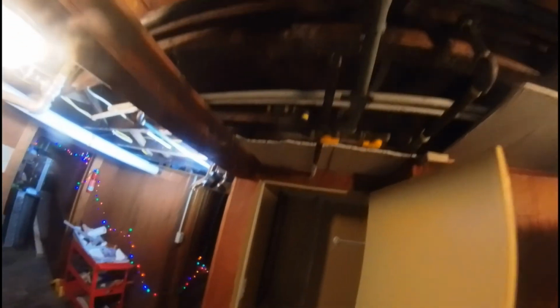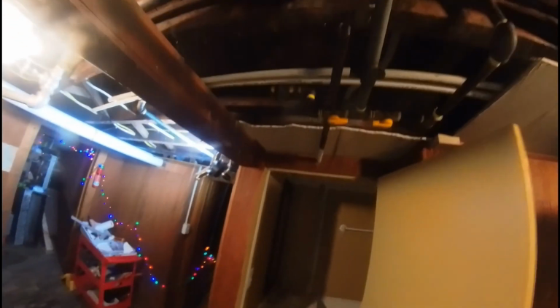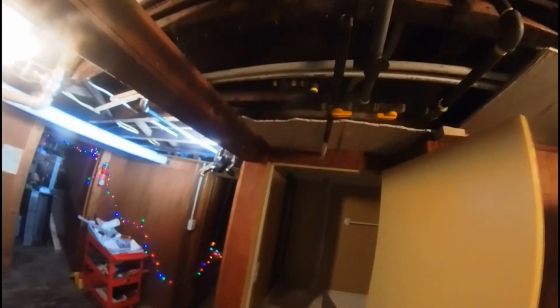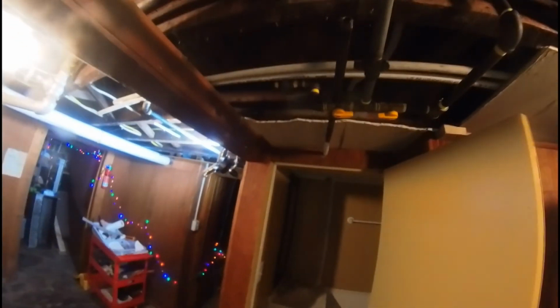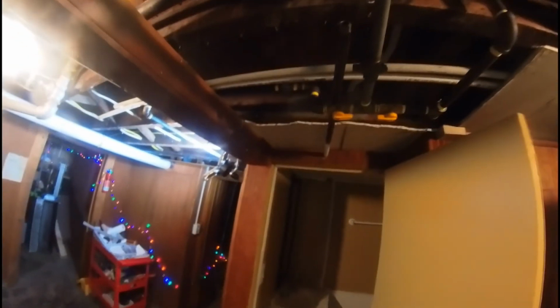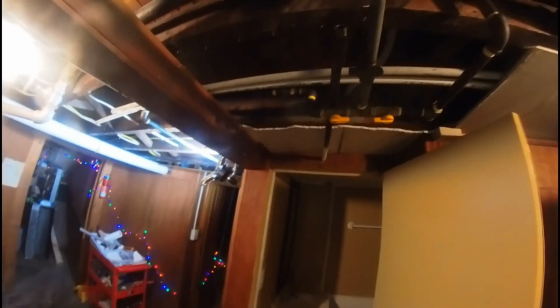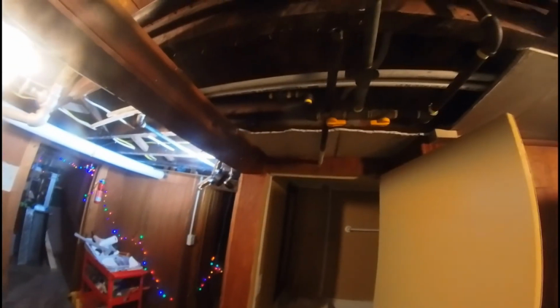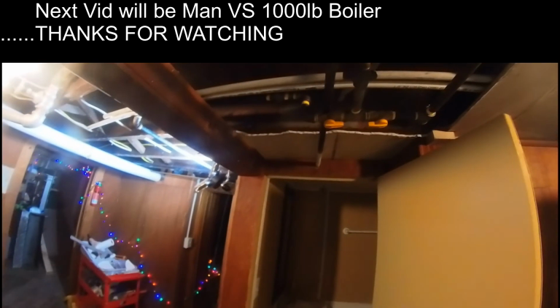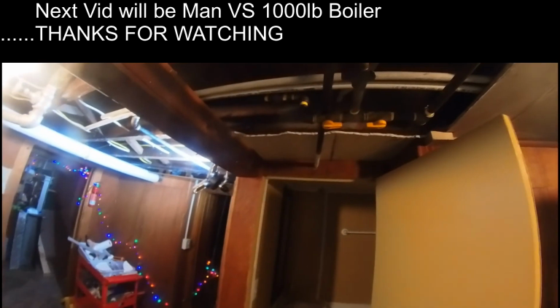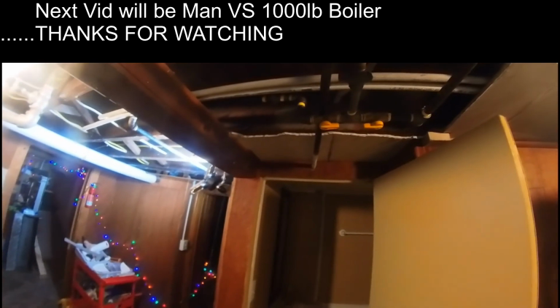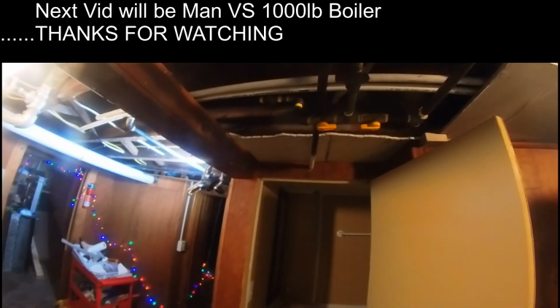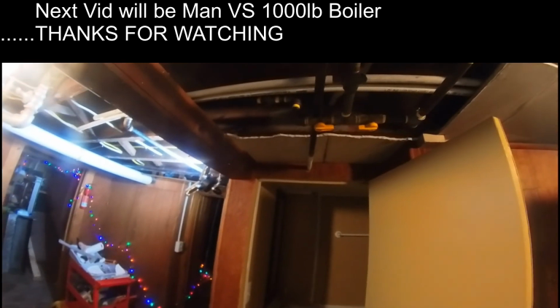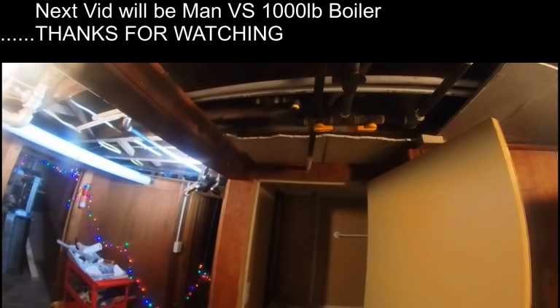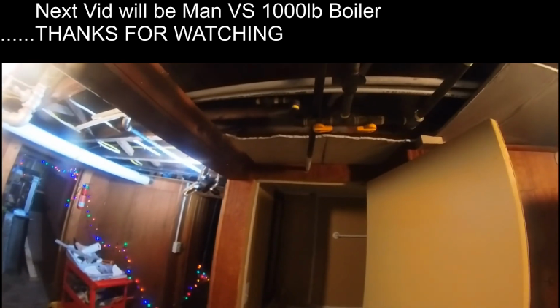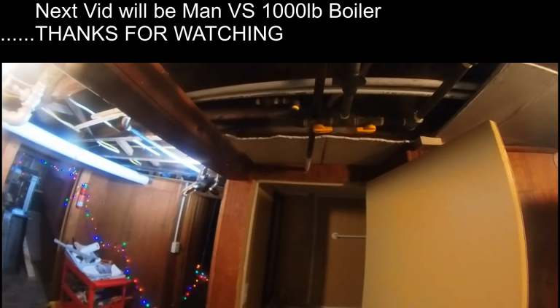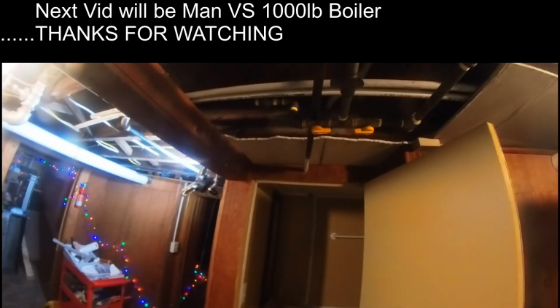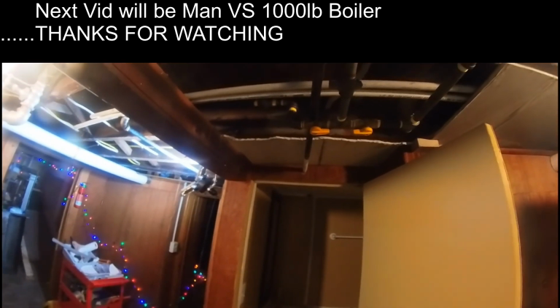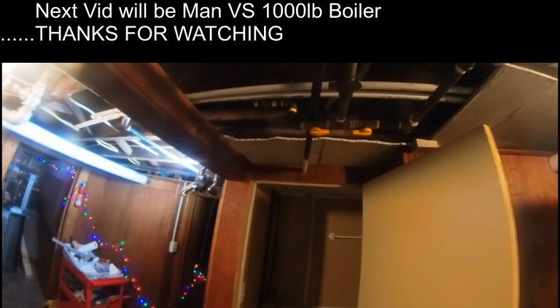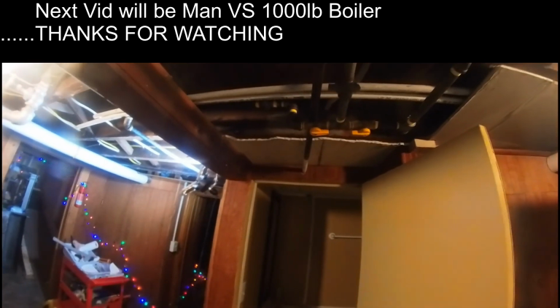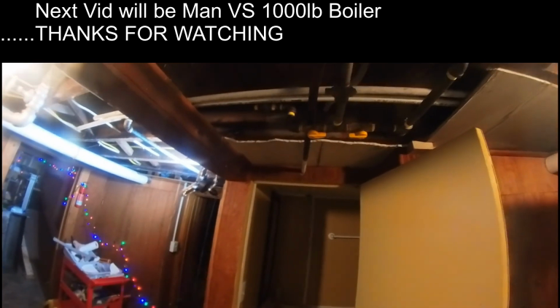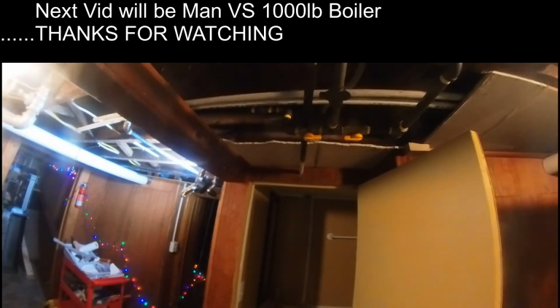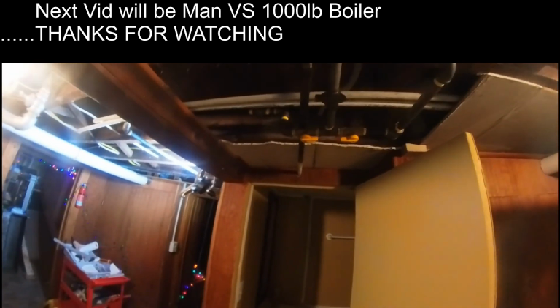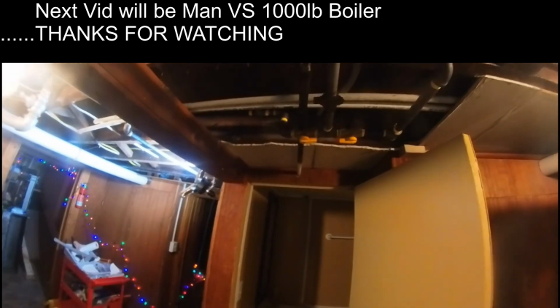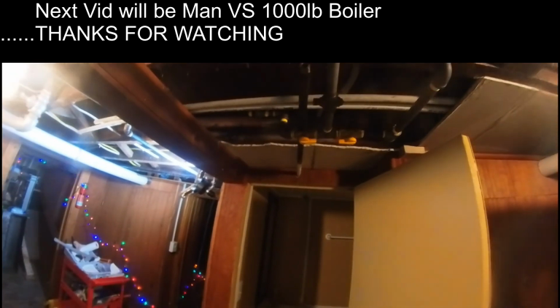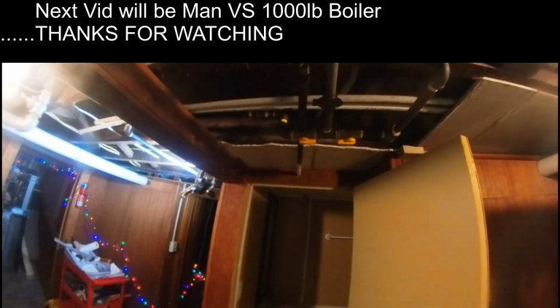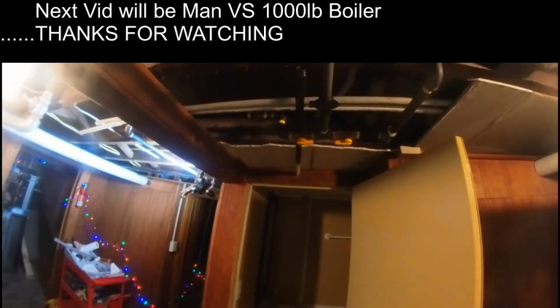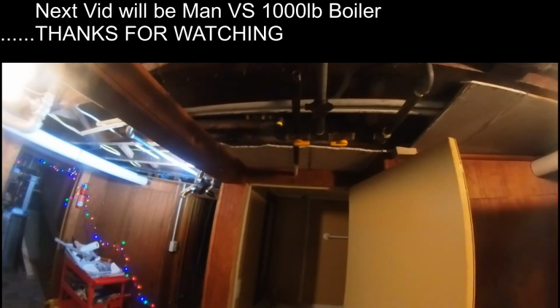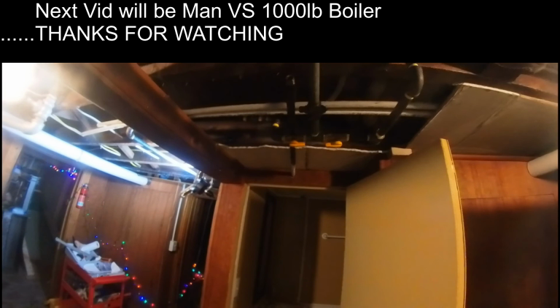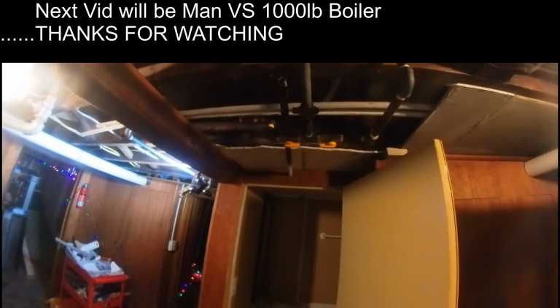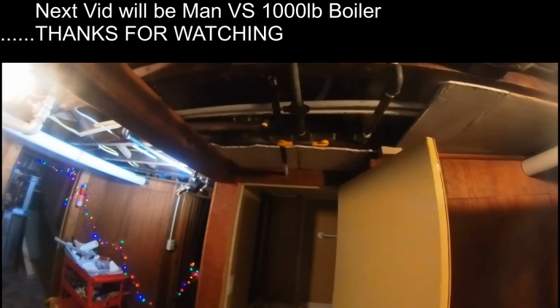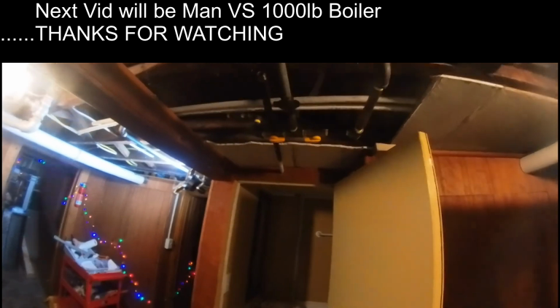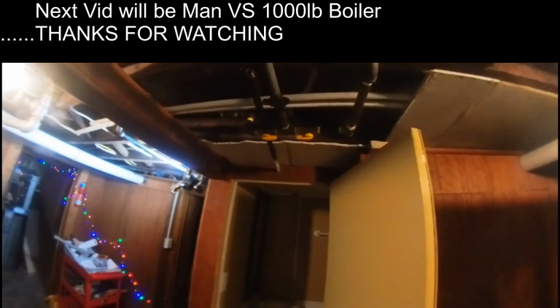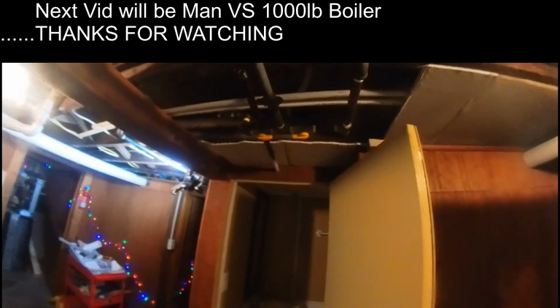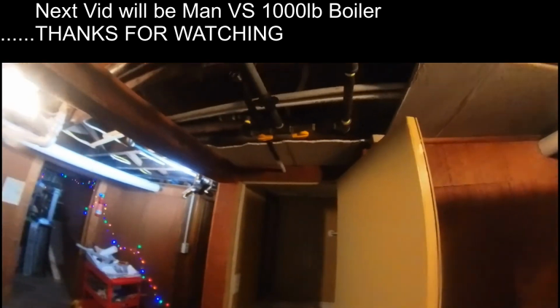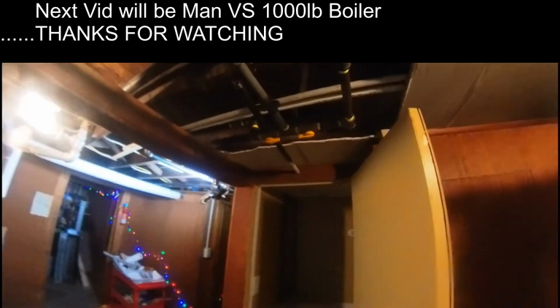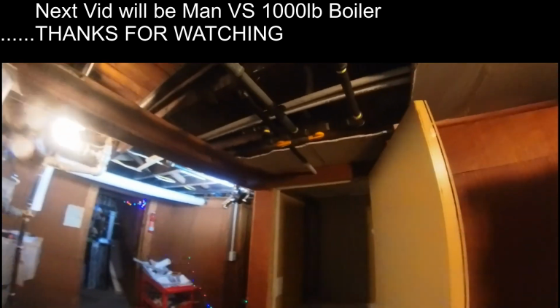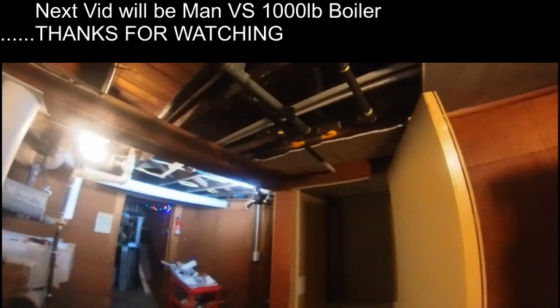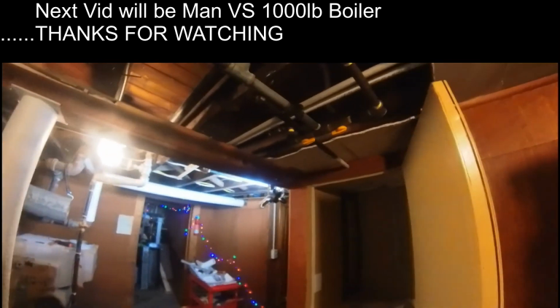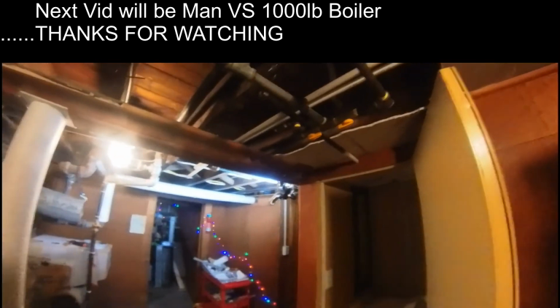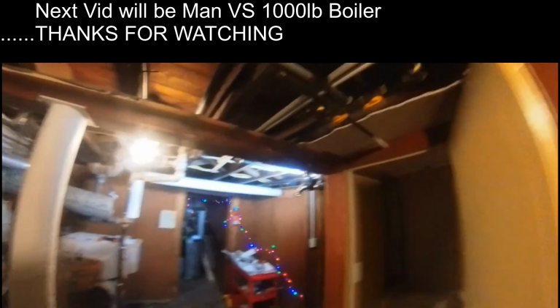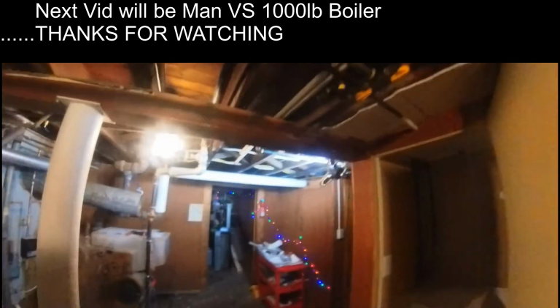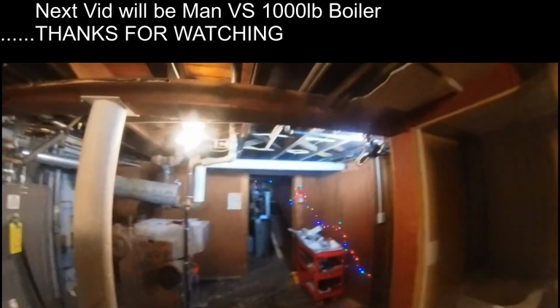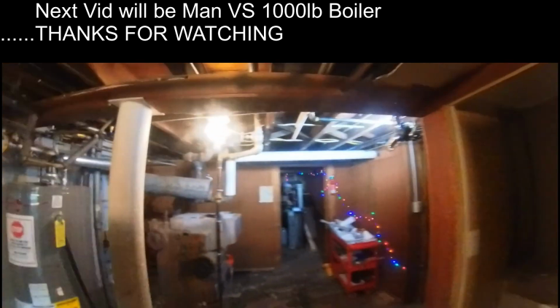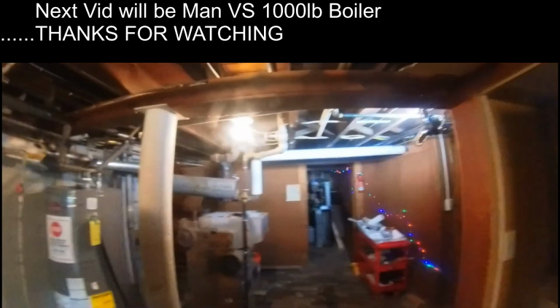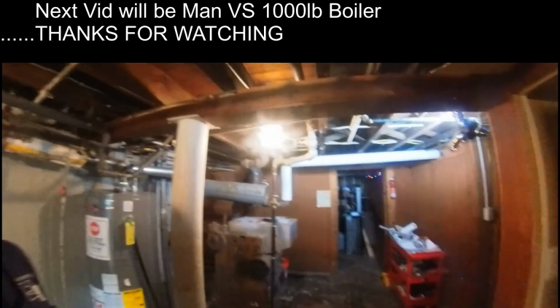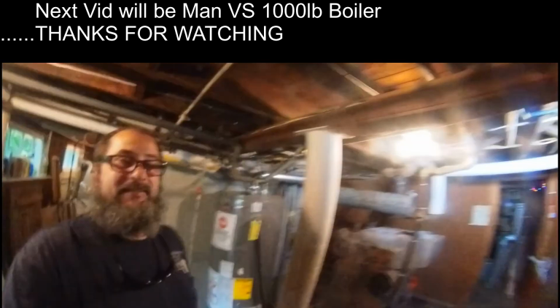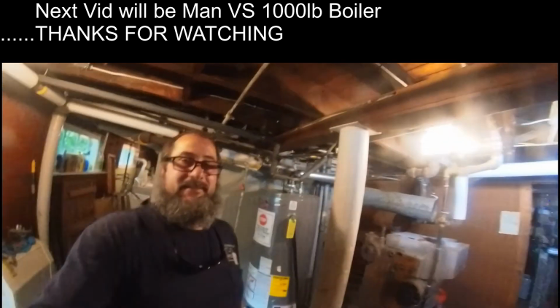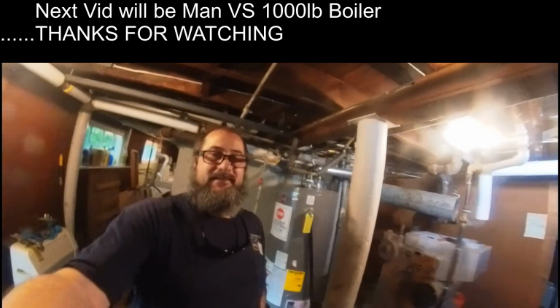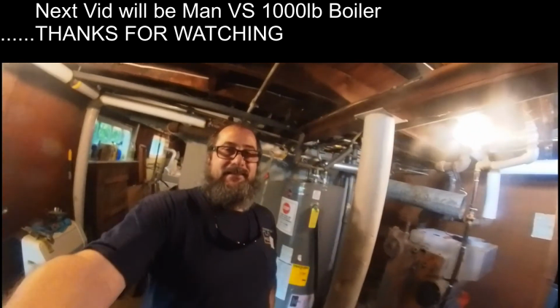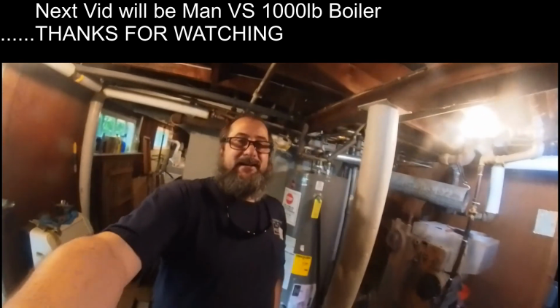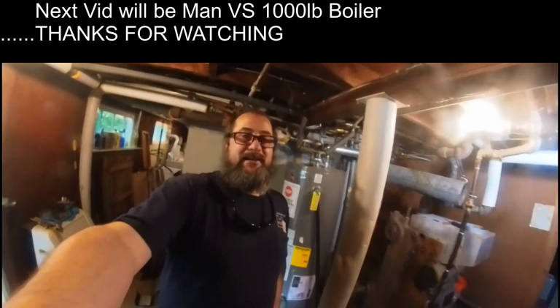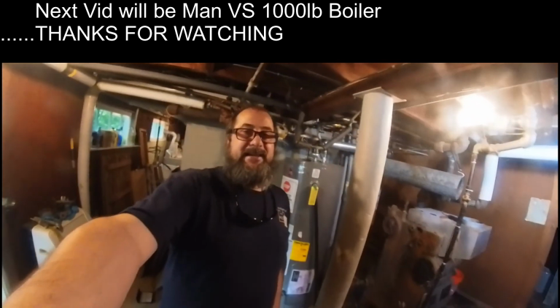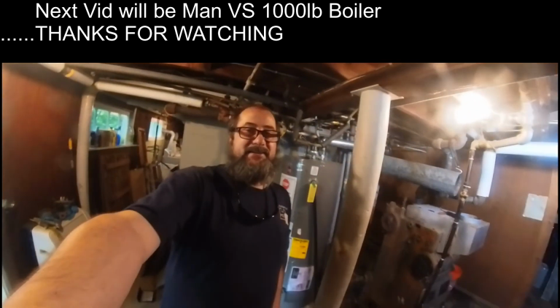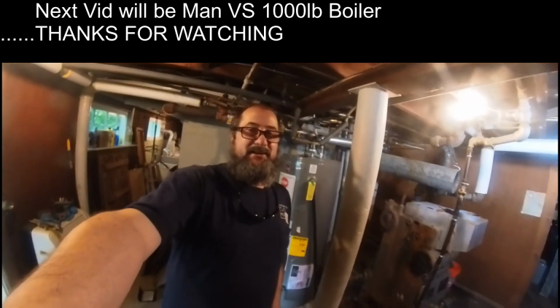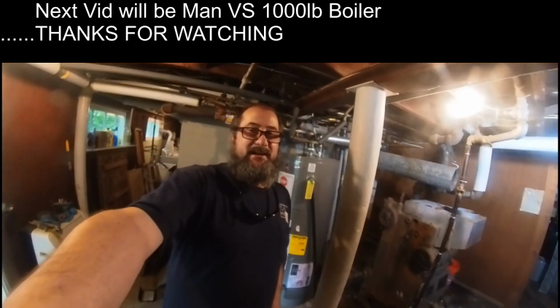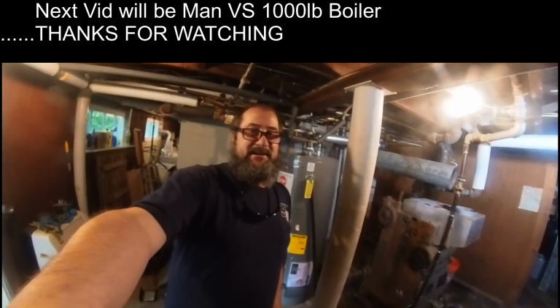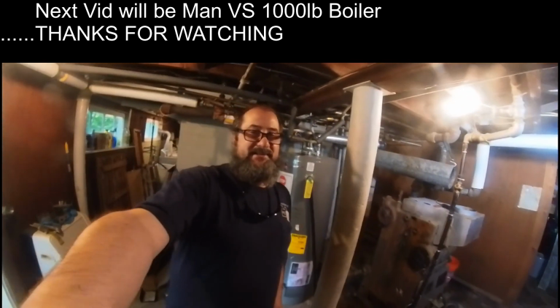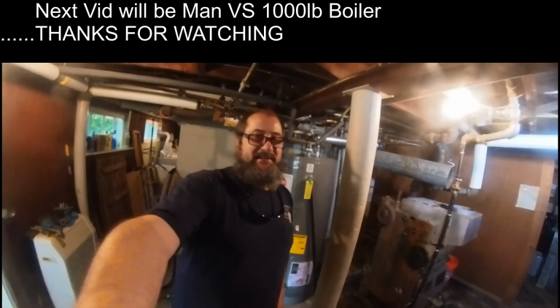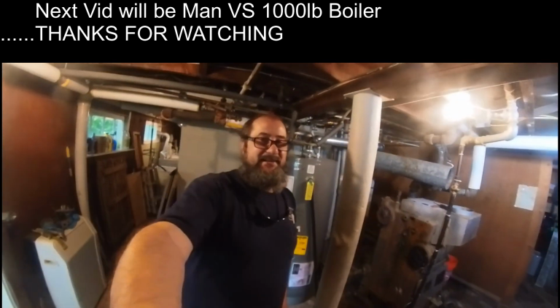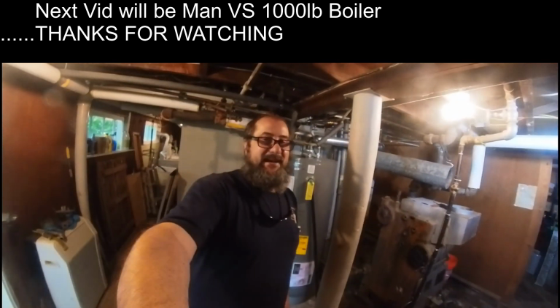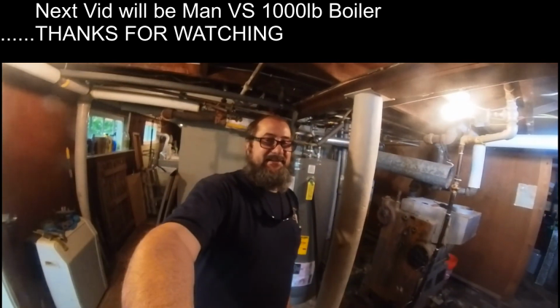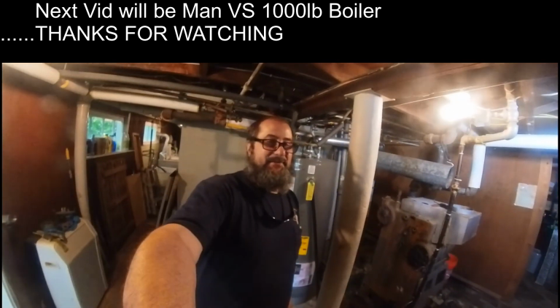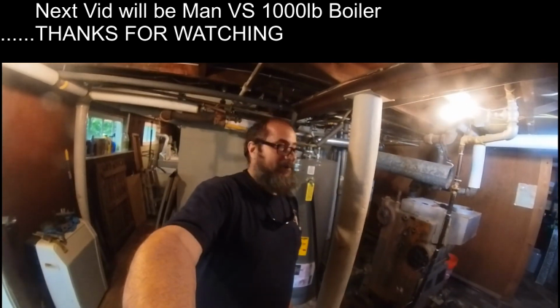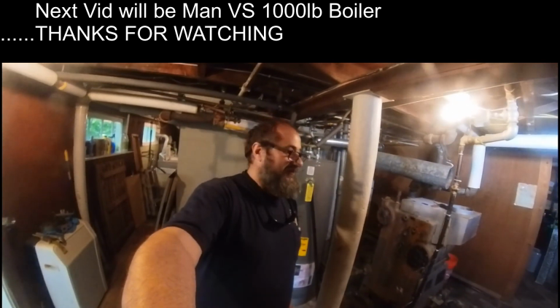Alrighty. I'm going to put the camera down. I've got some real work to do and I'll catch you guys in the next one.